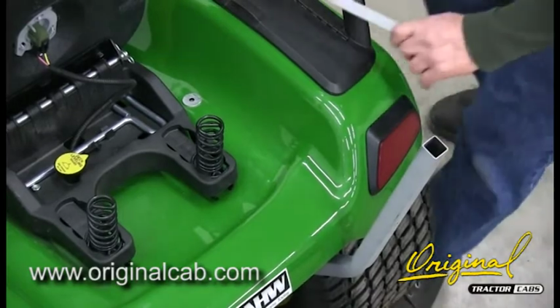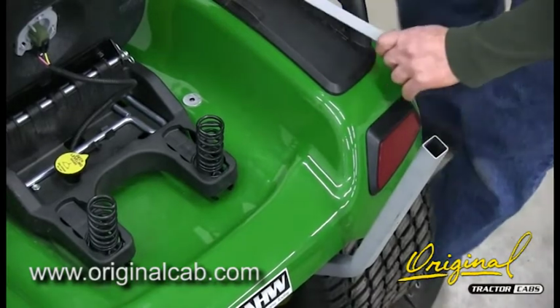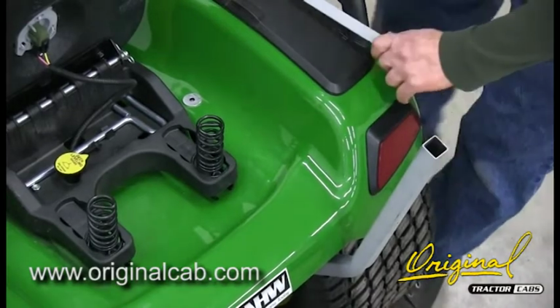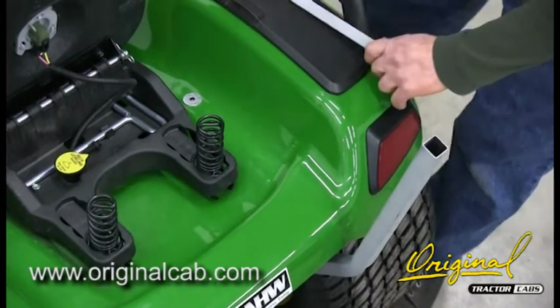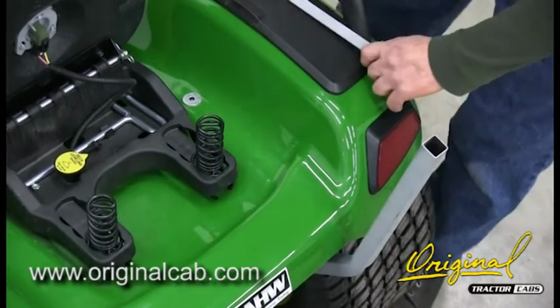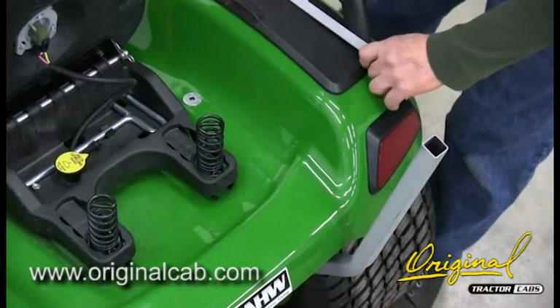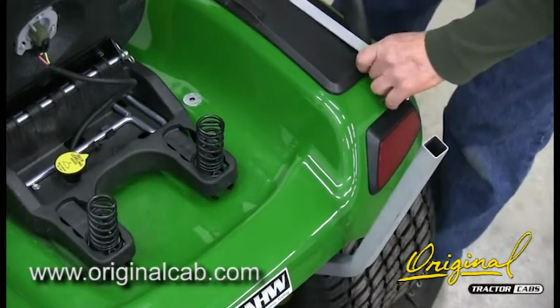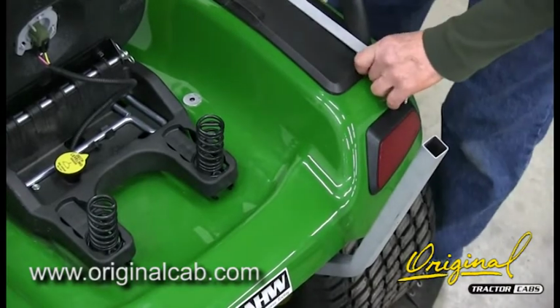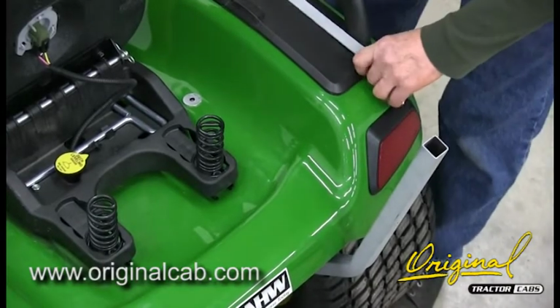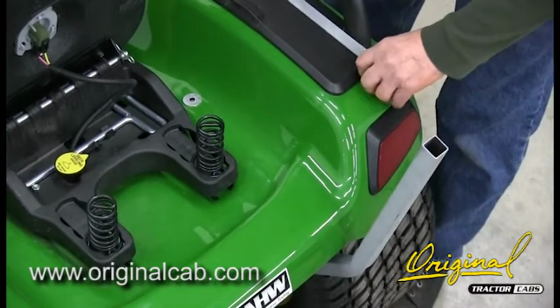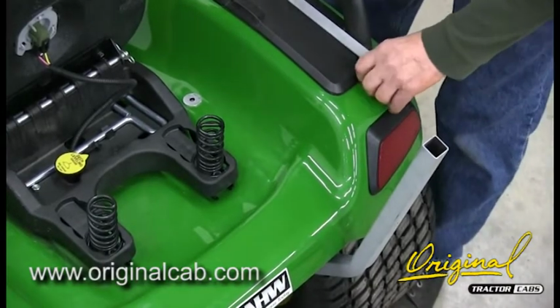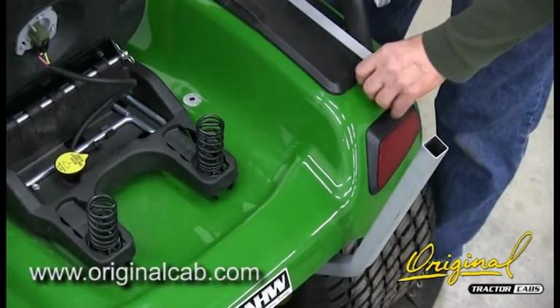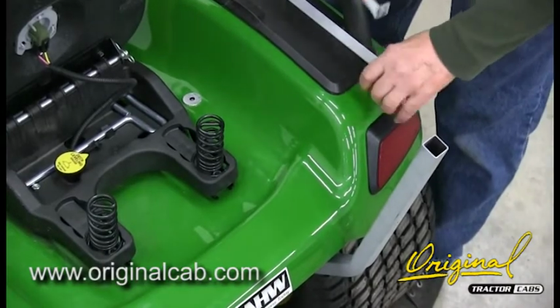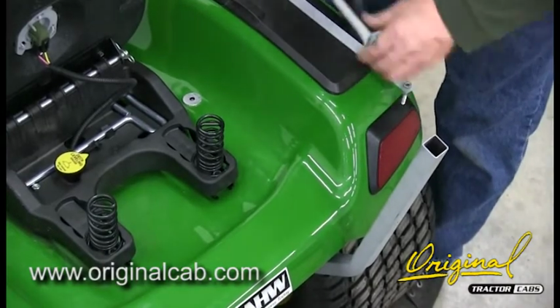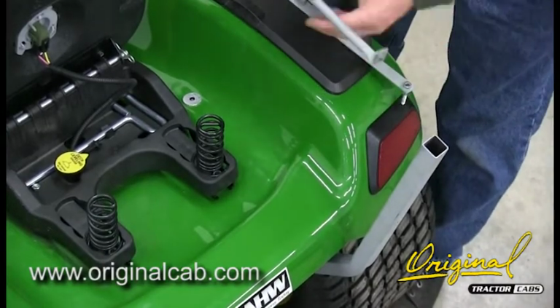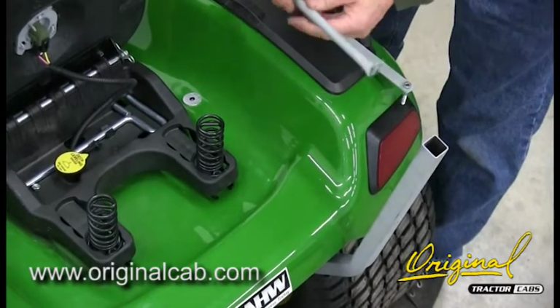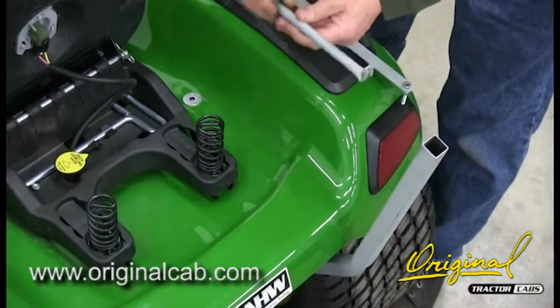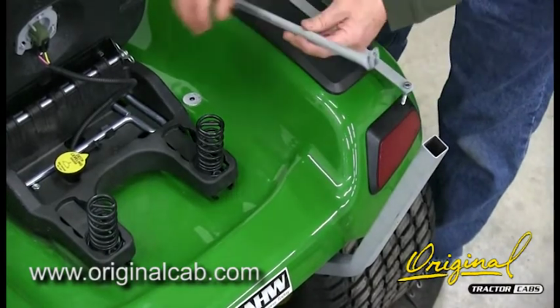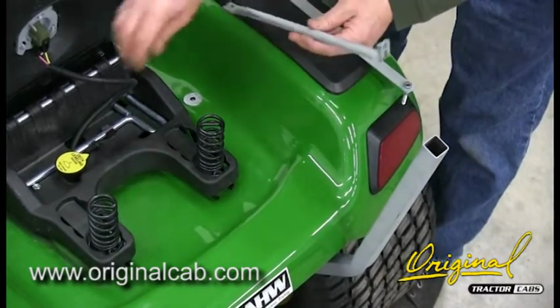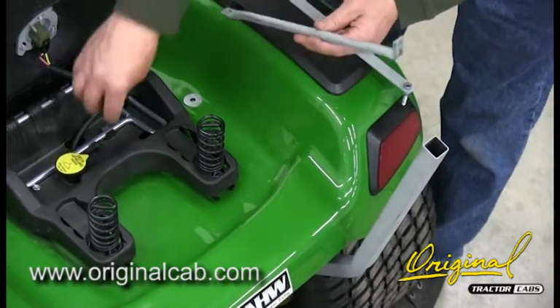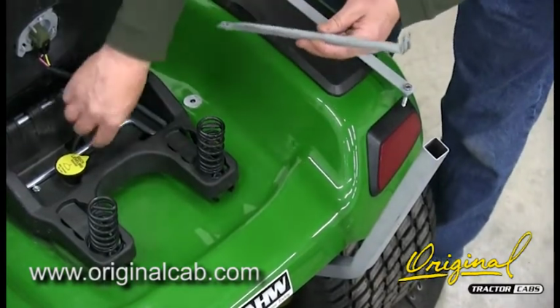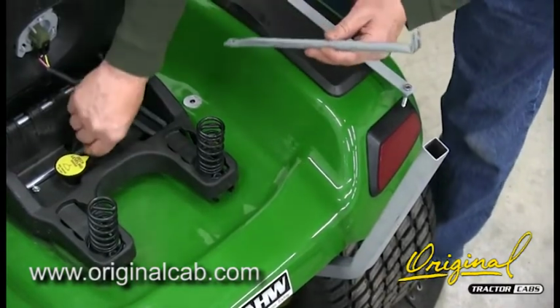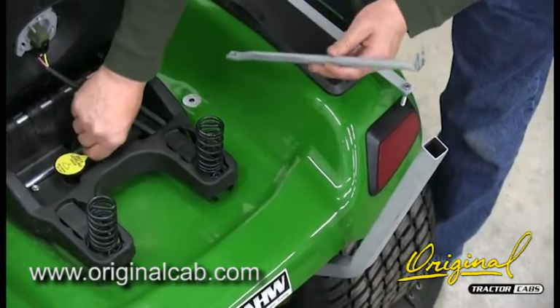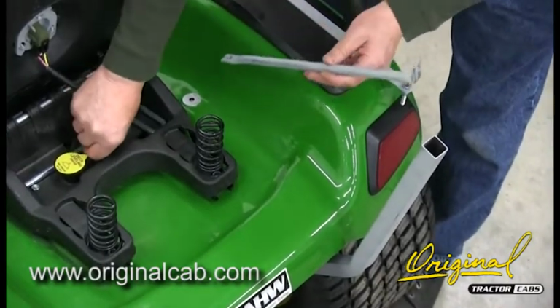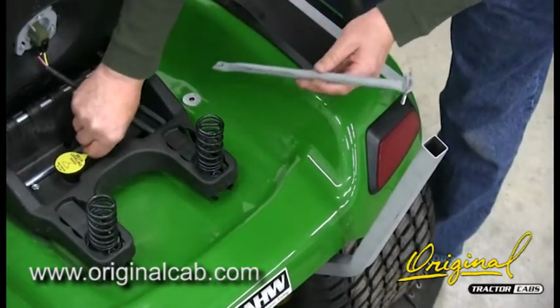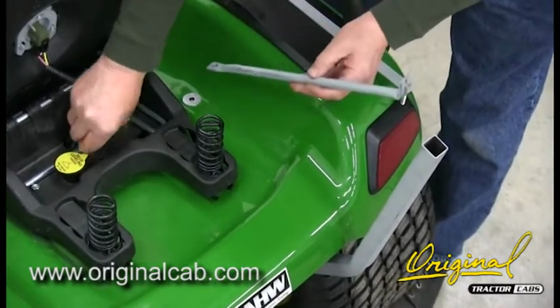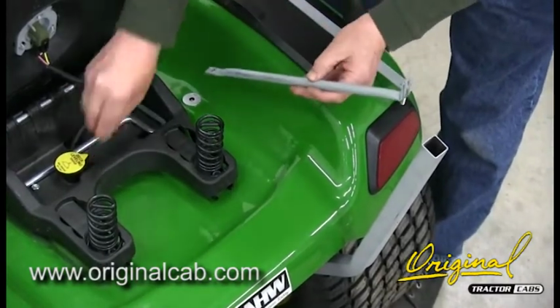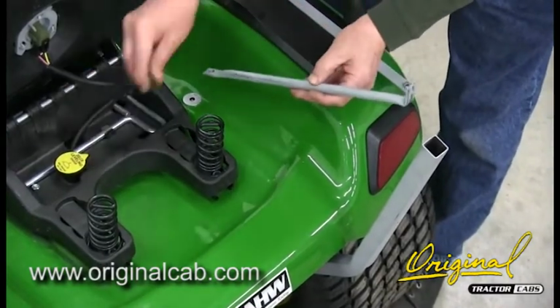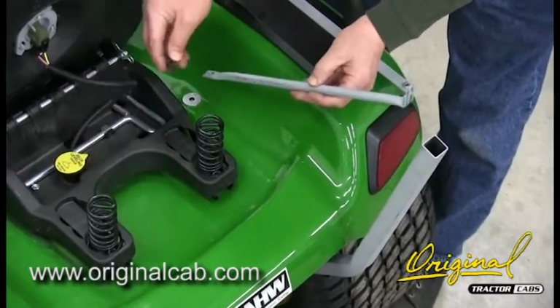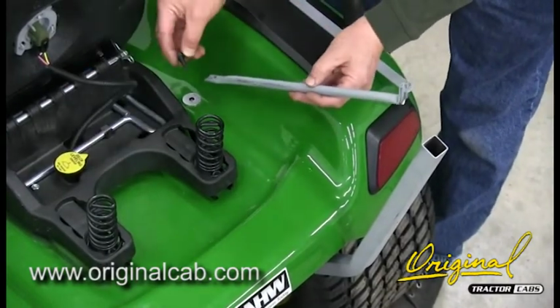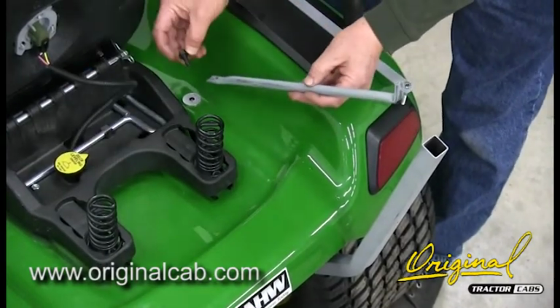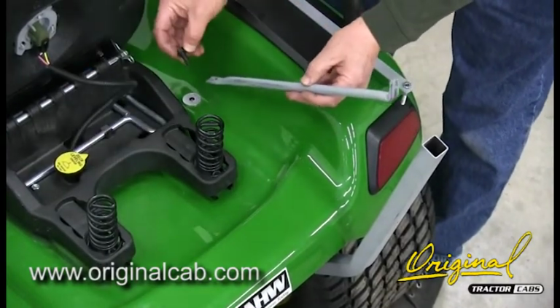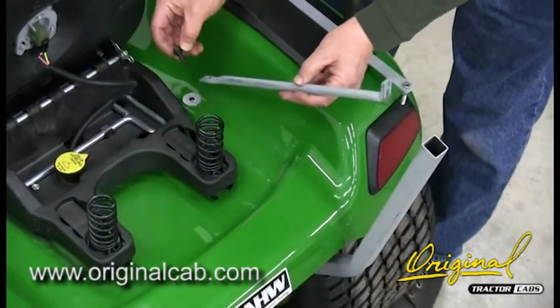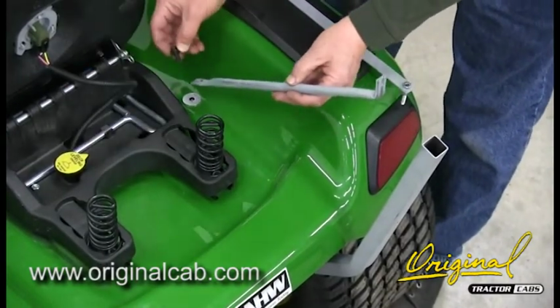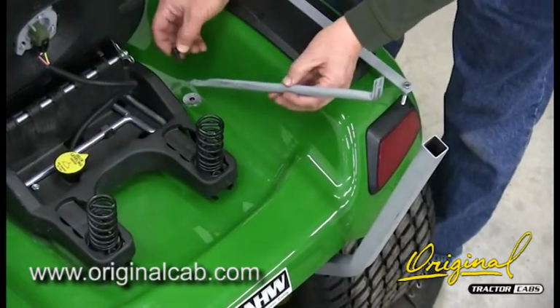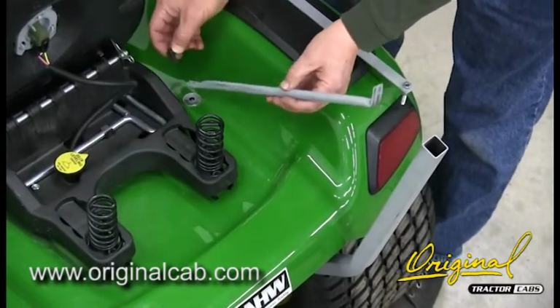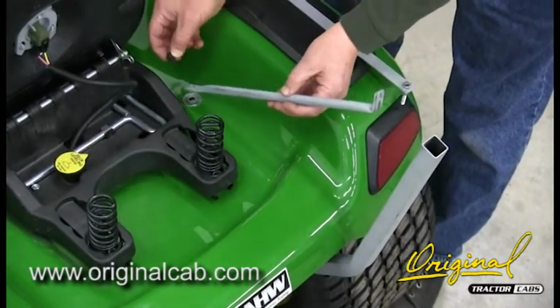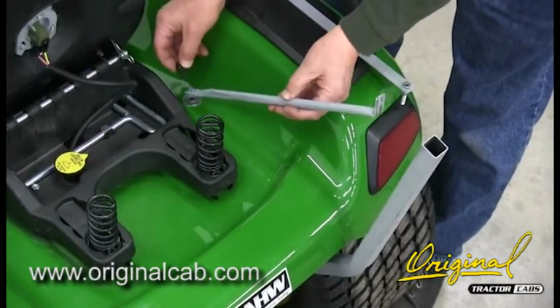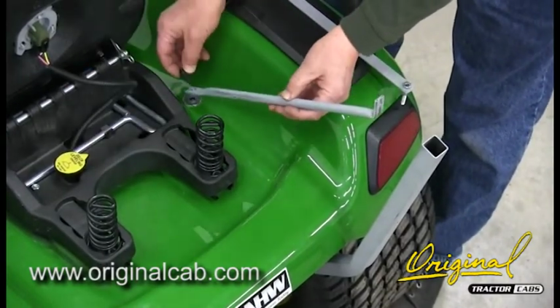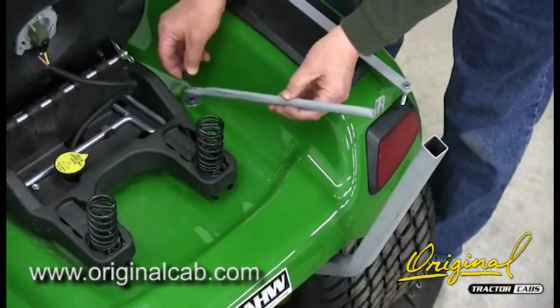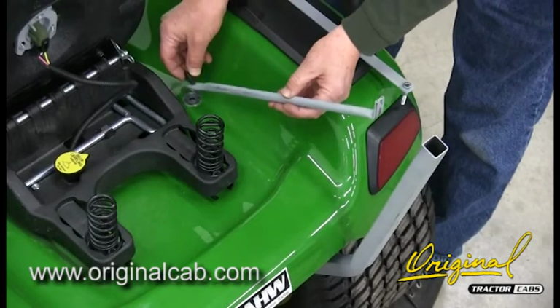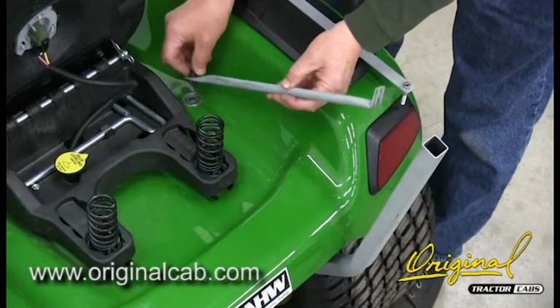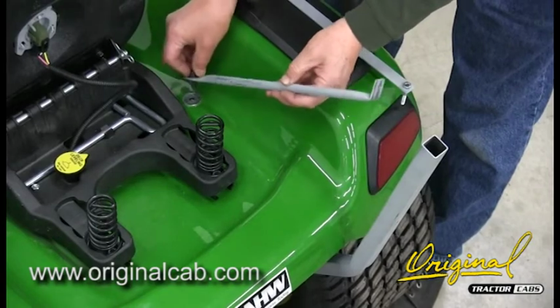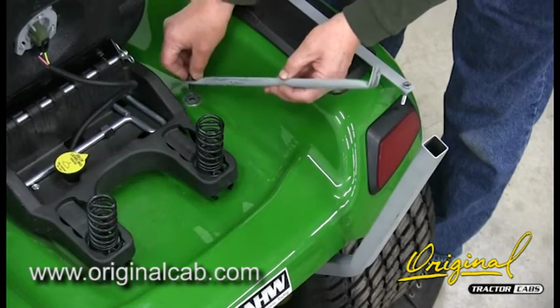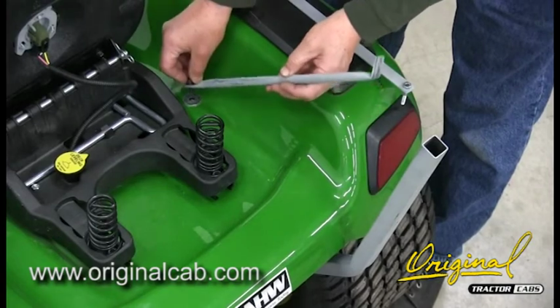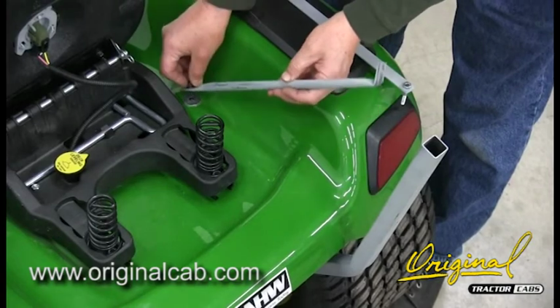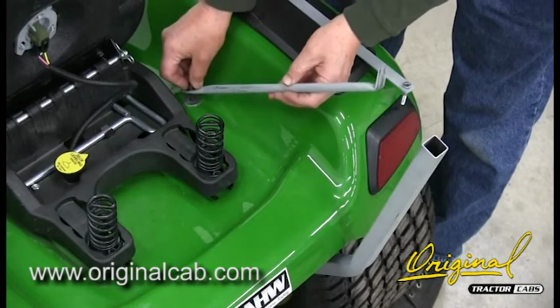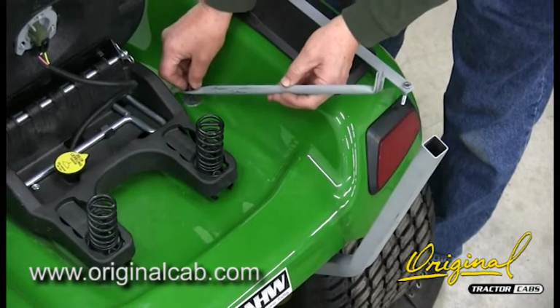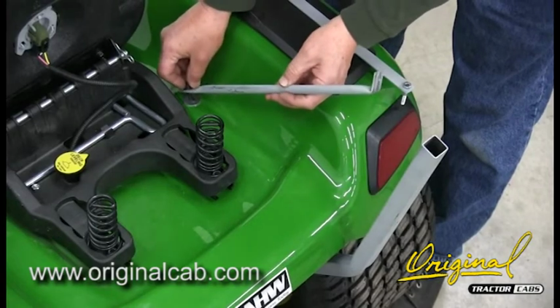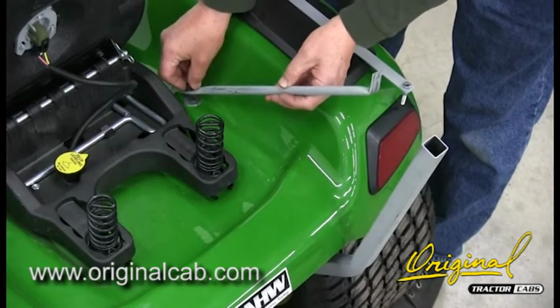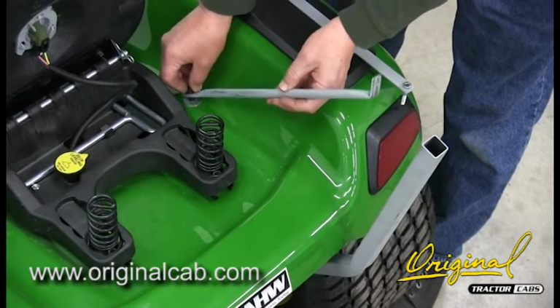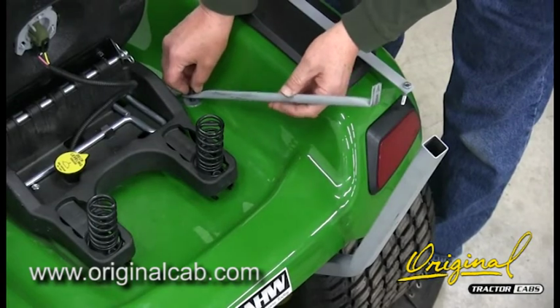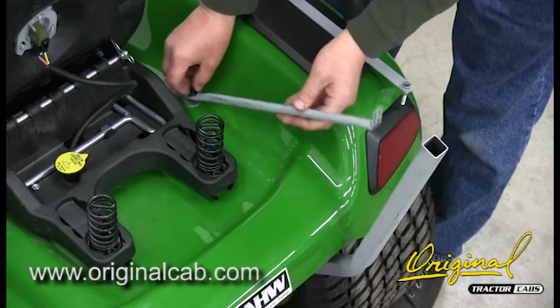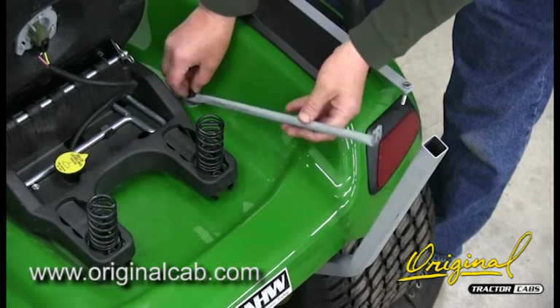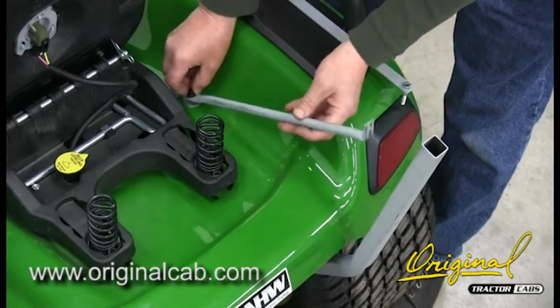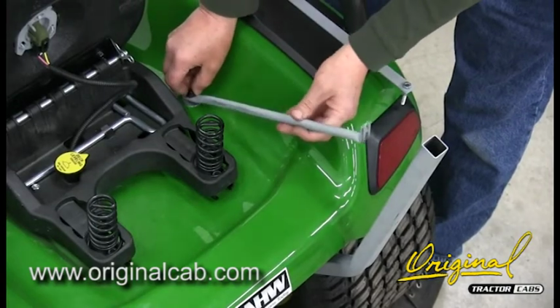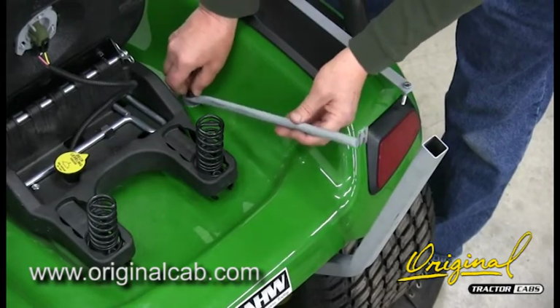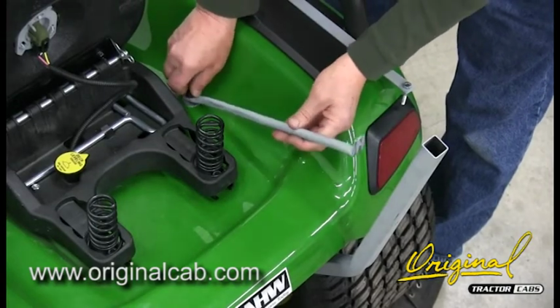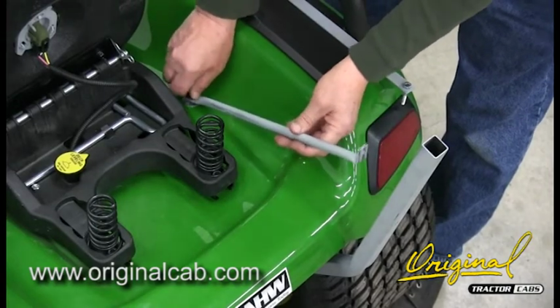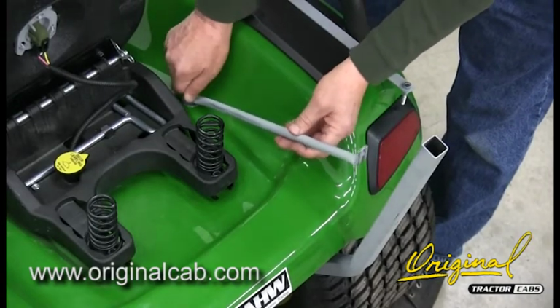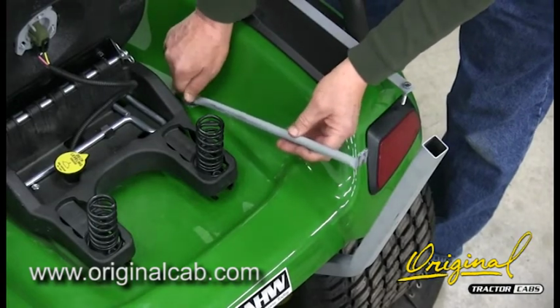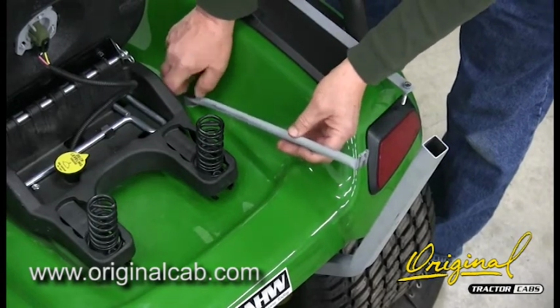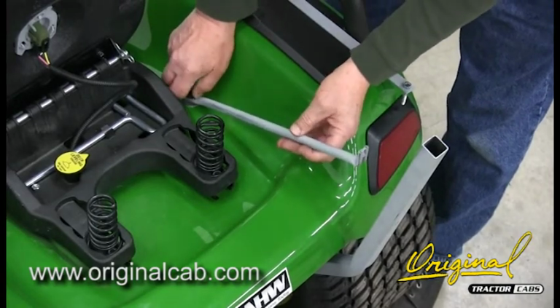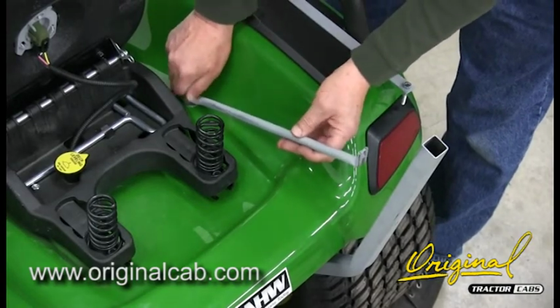B. Remove the bolt at reference A. Place the side brace on the fender as shown. Replace the bolt. Do not tighten at this time.